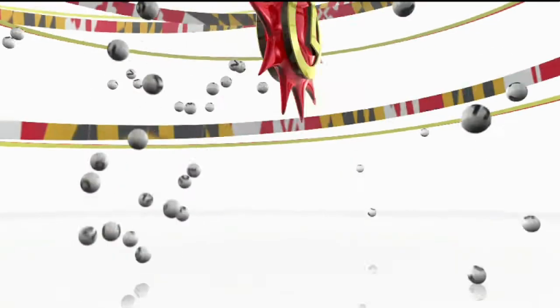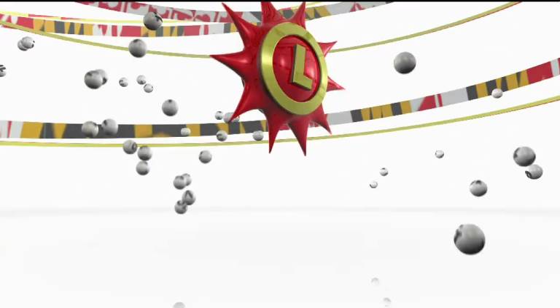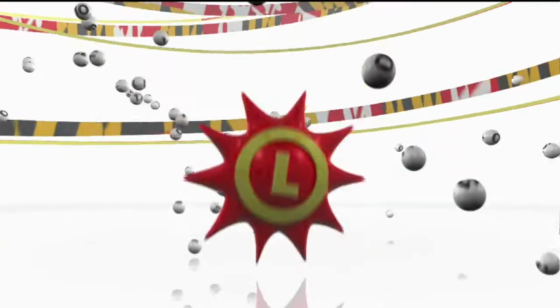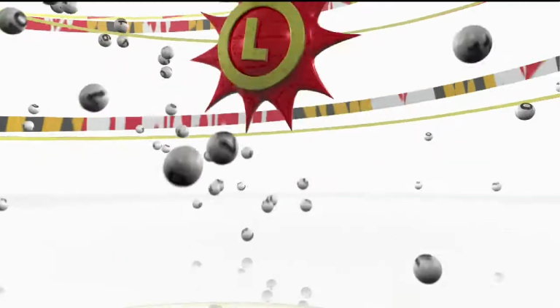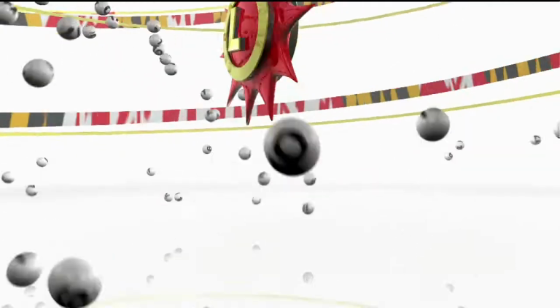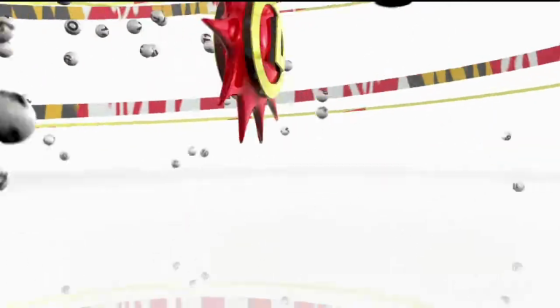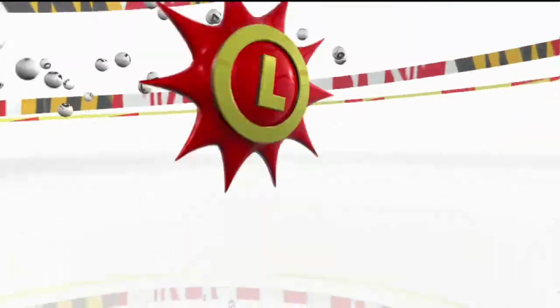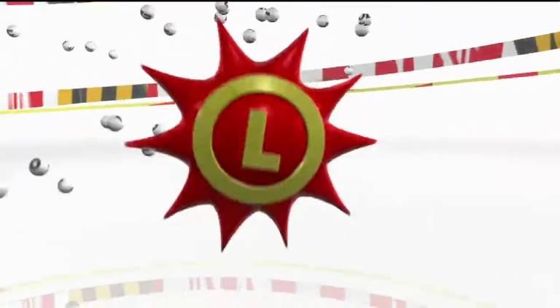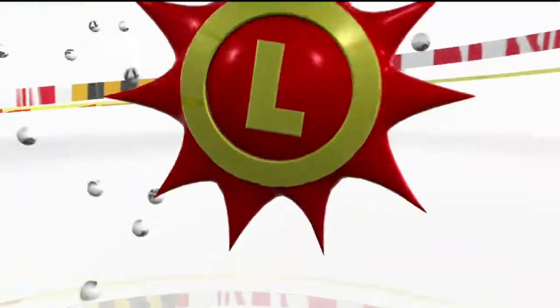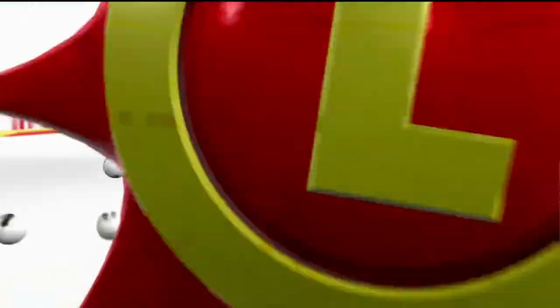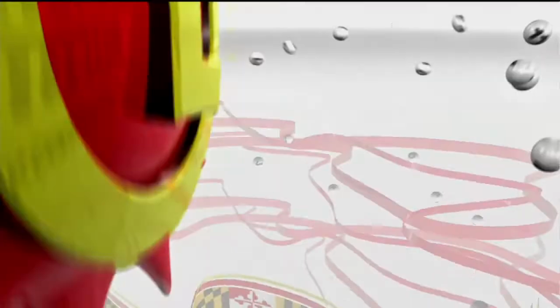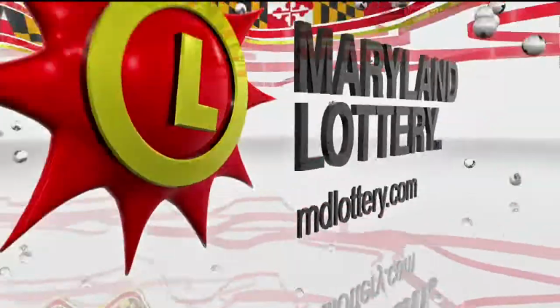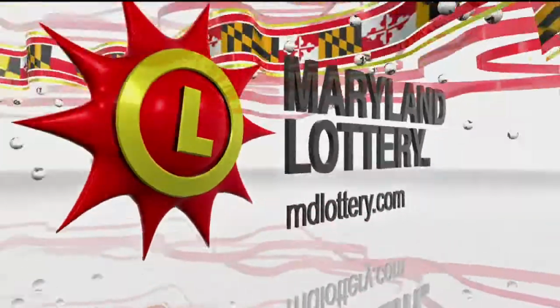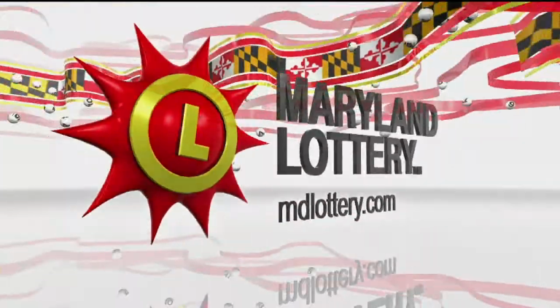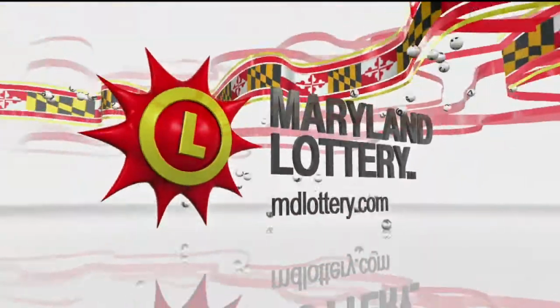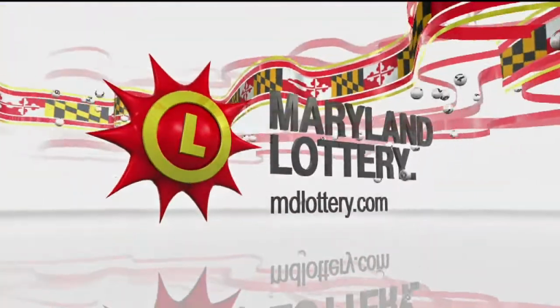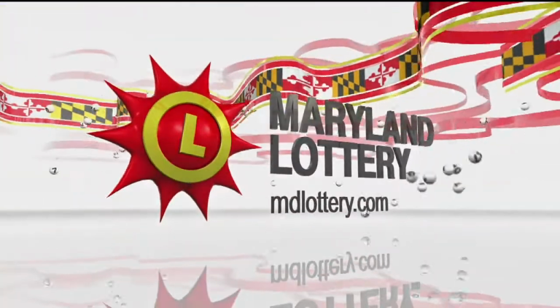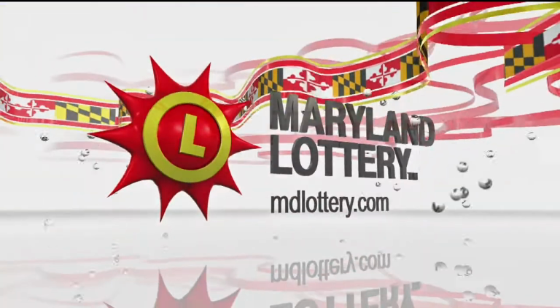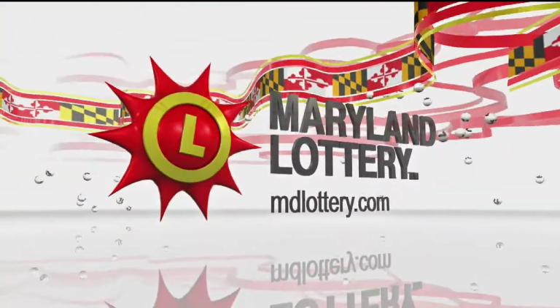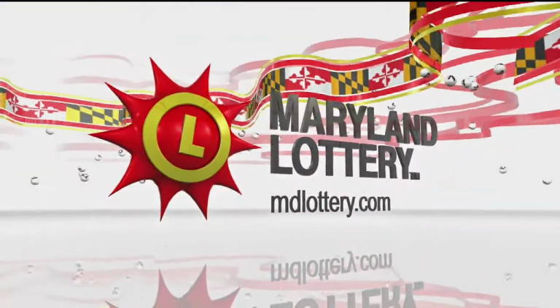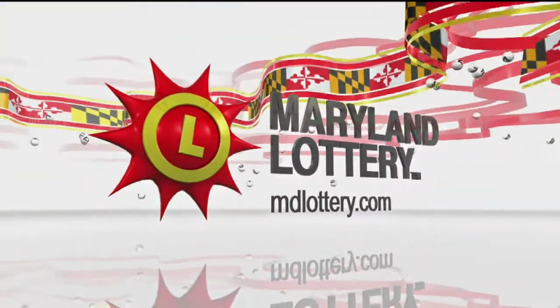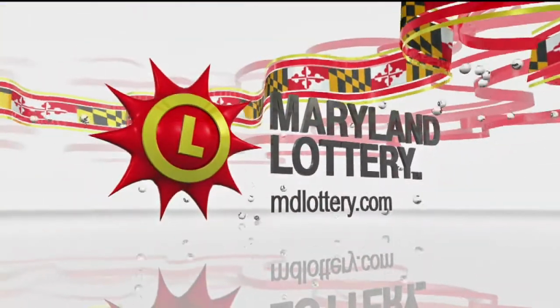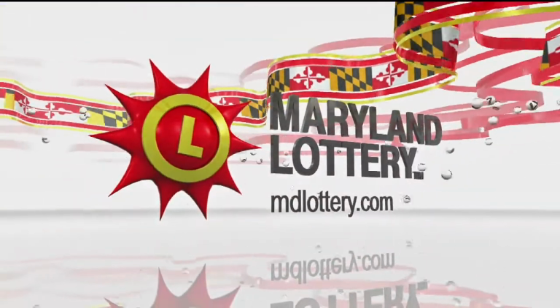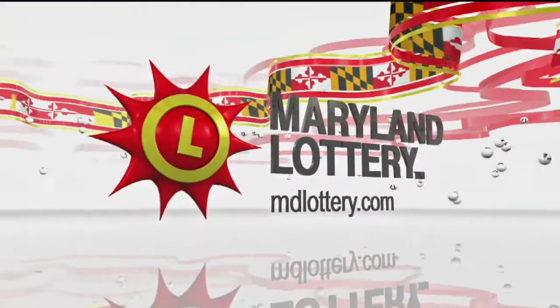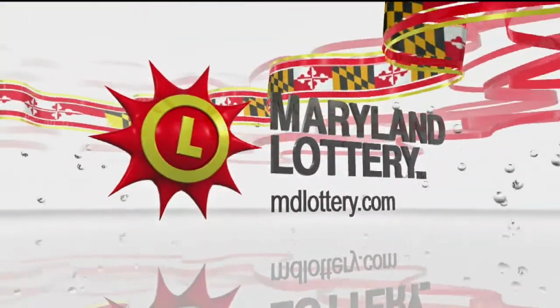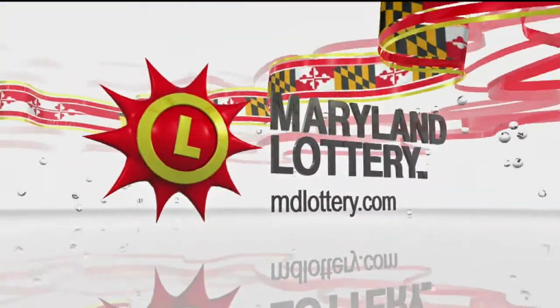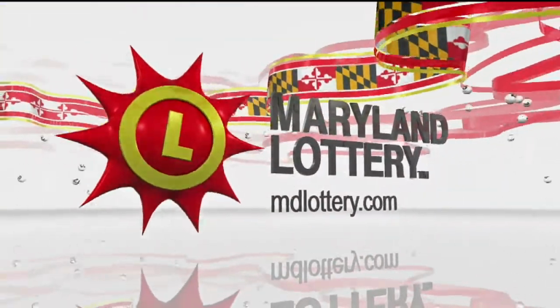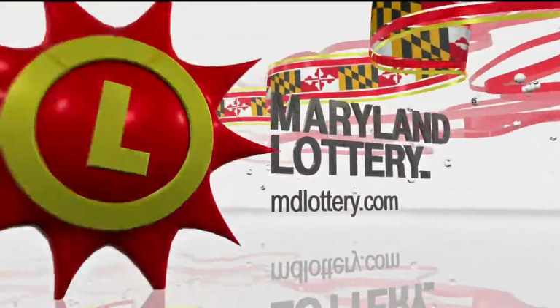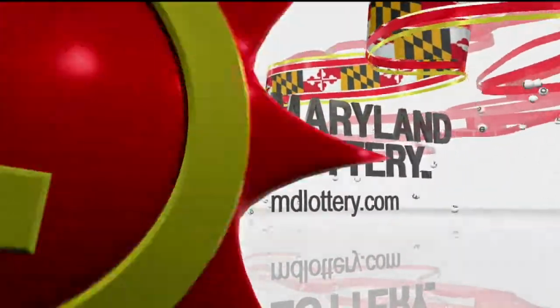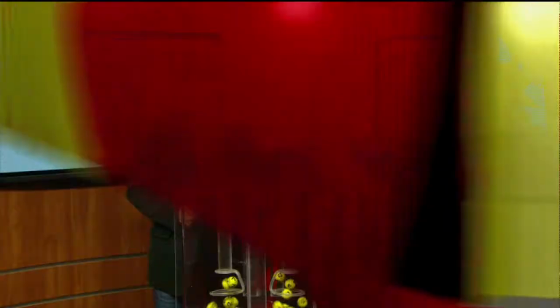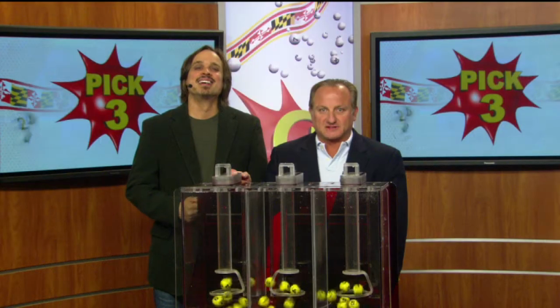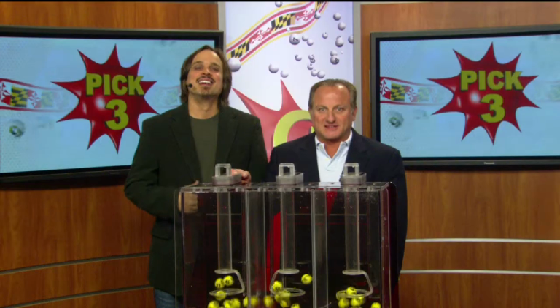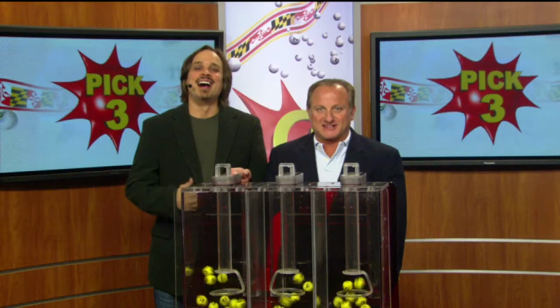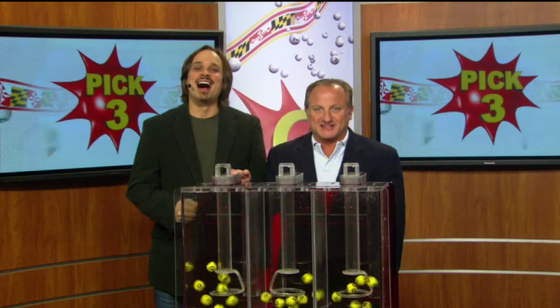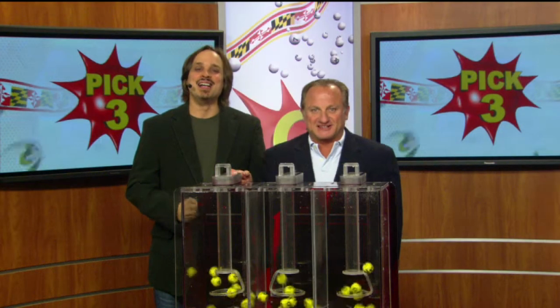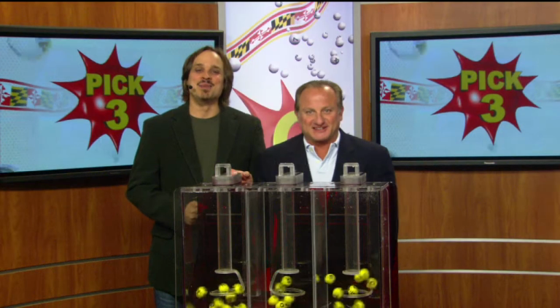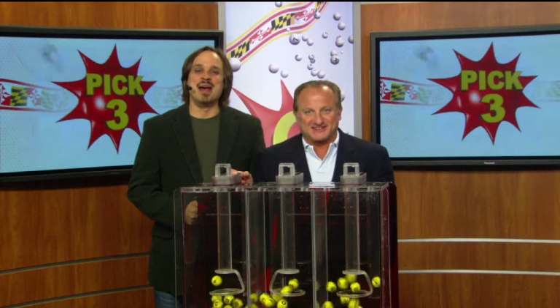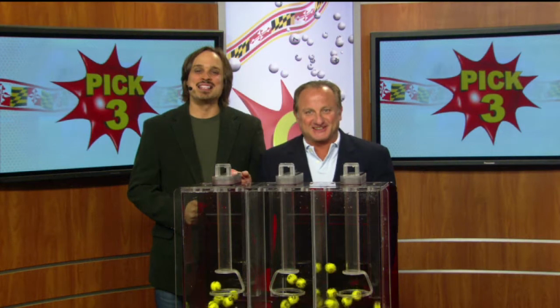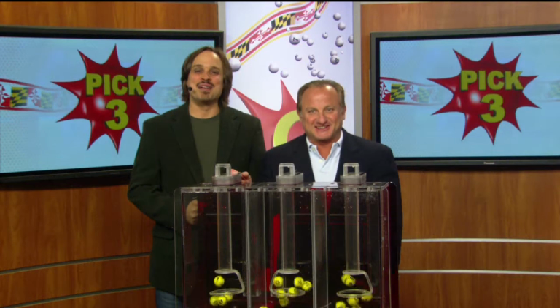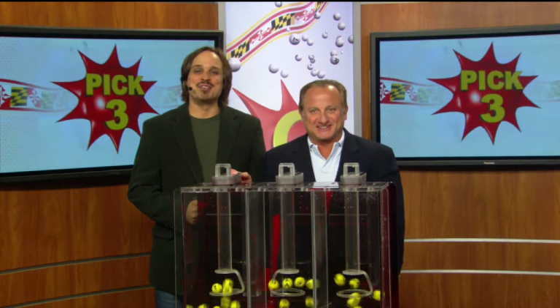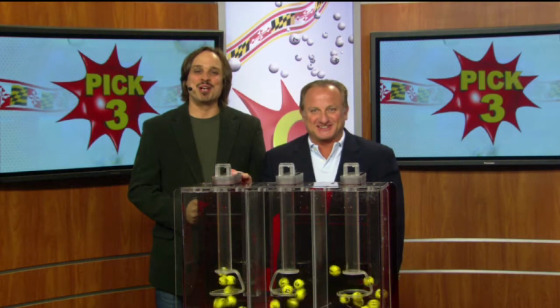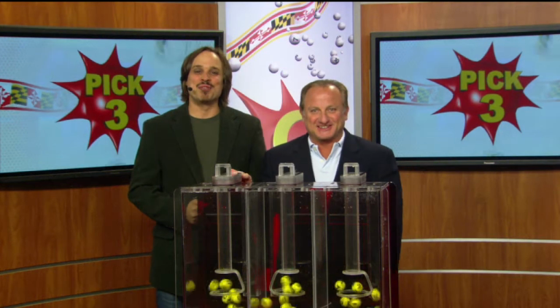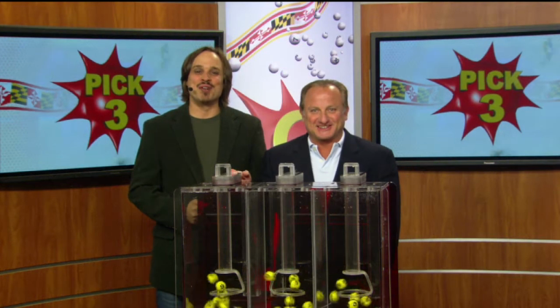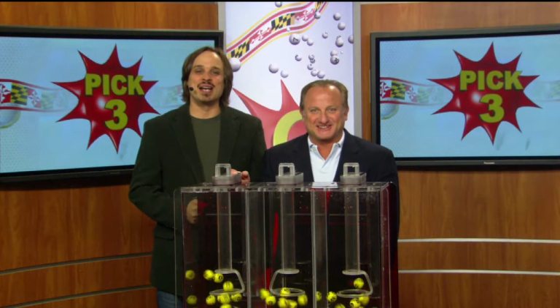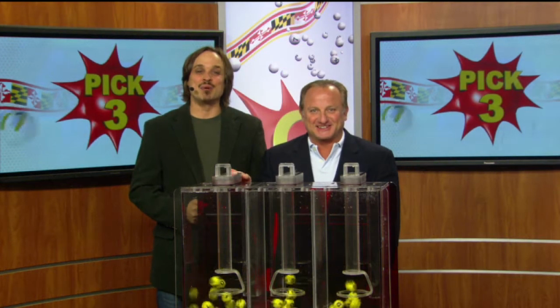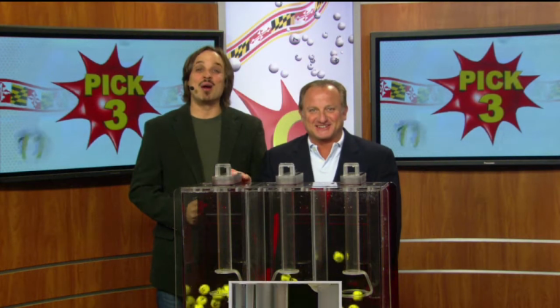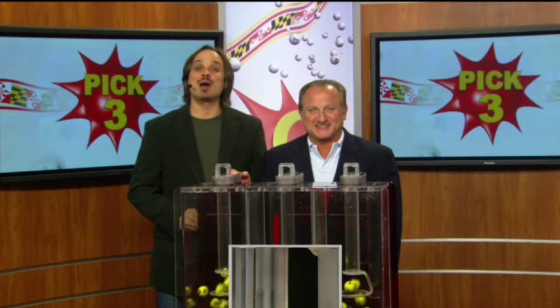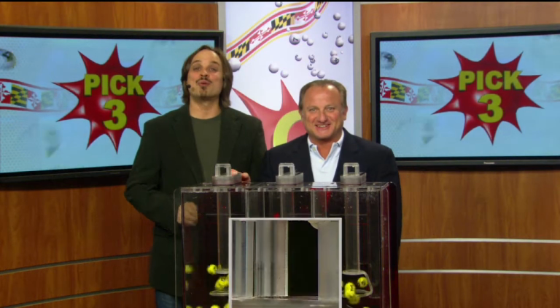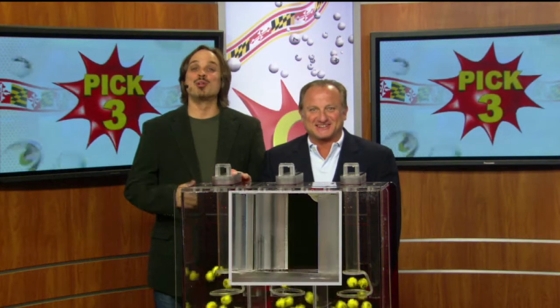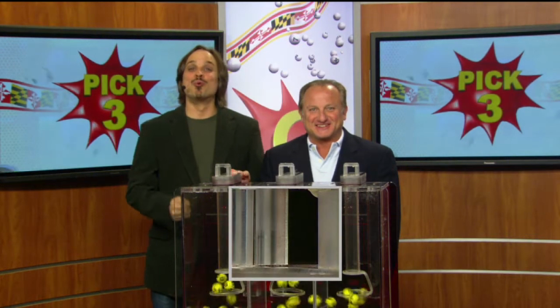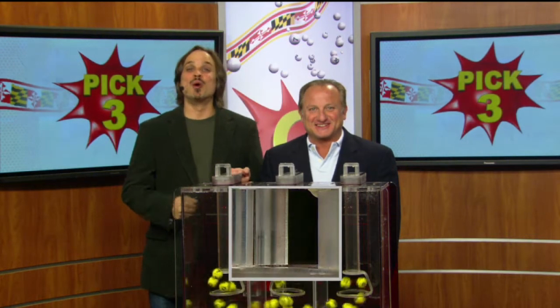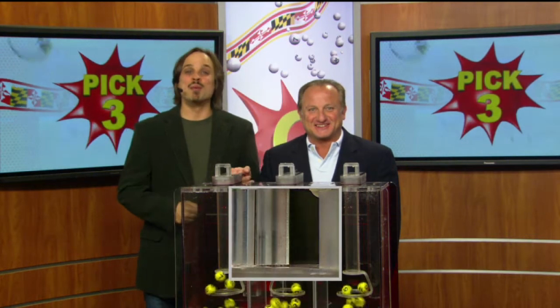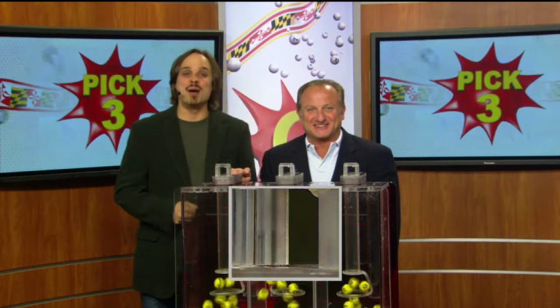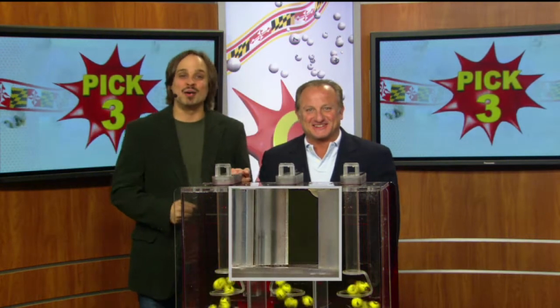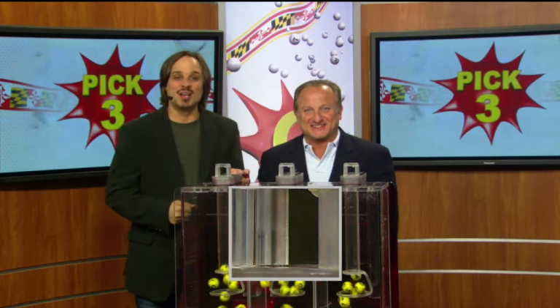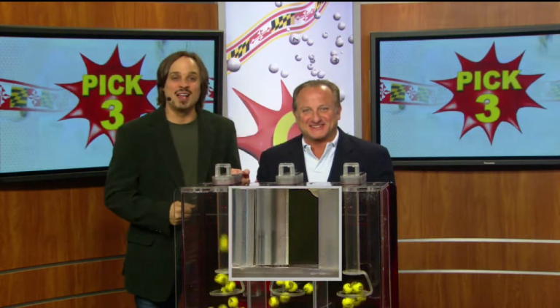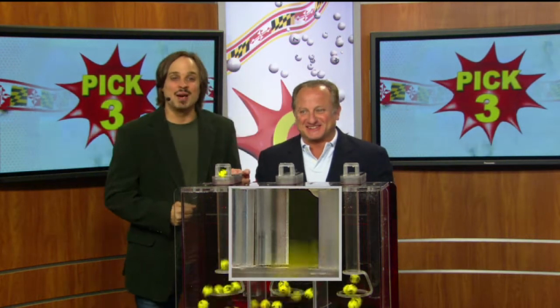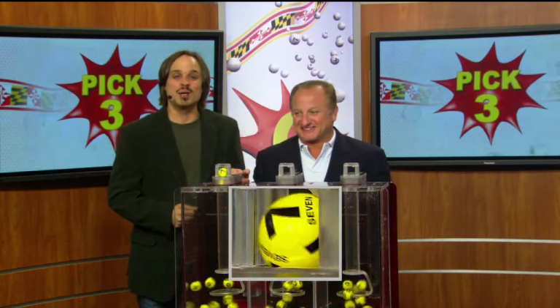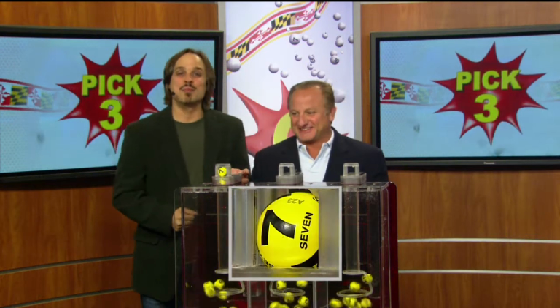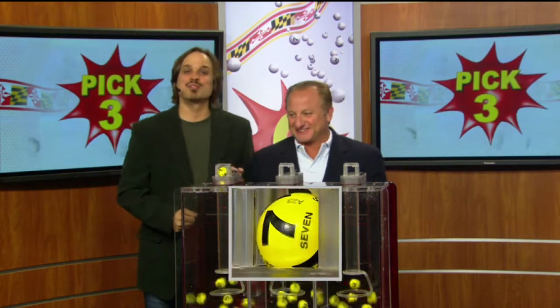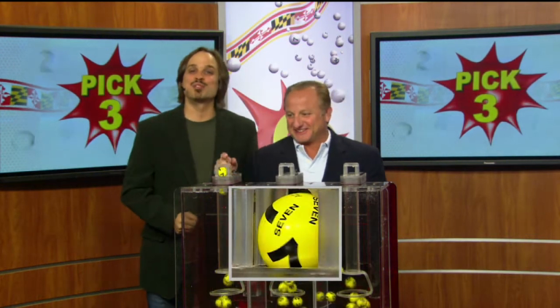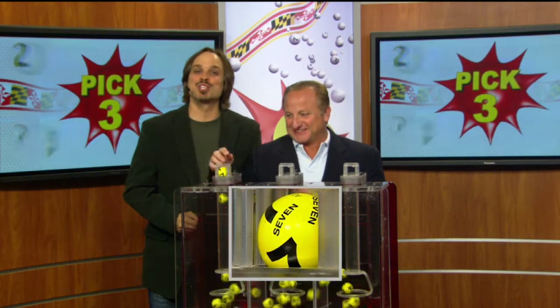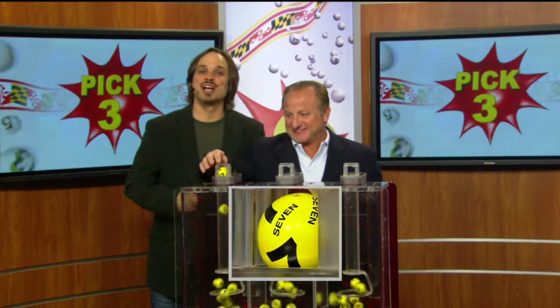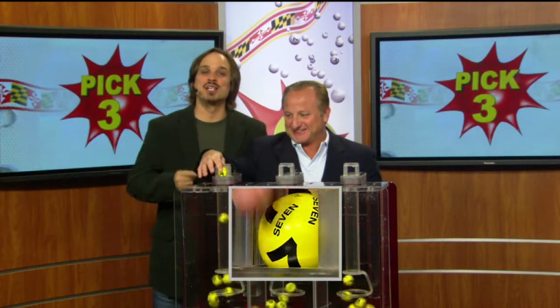The Maryland Lottery, let yourself play. Hi, it's Matt Davis here from Nadia Rock with your winning Maryland Lottery numbers for tonight.